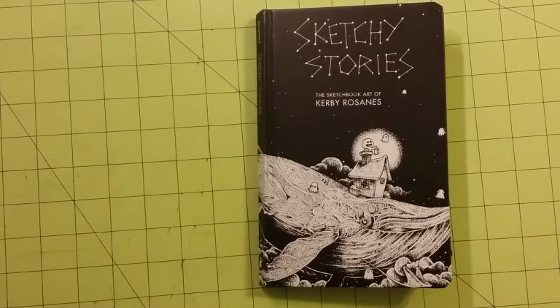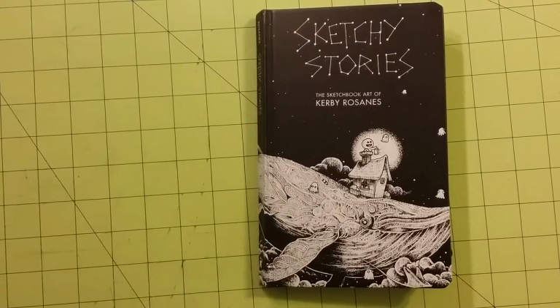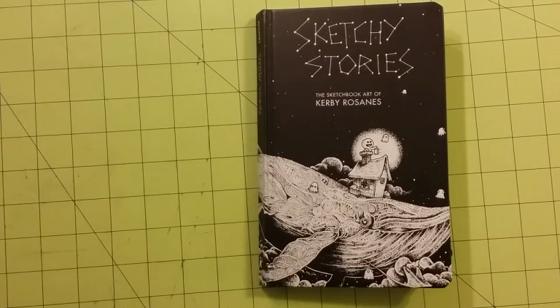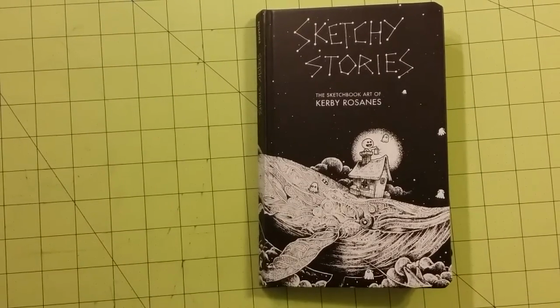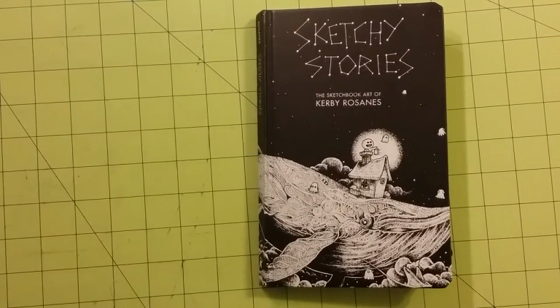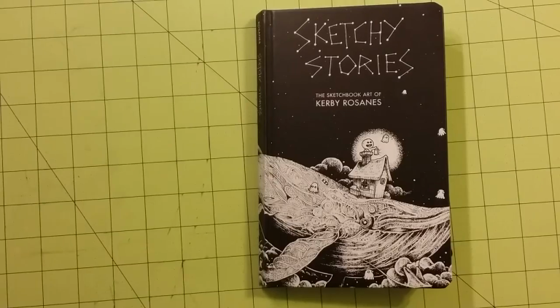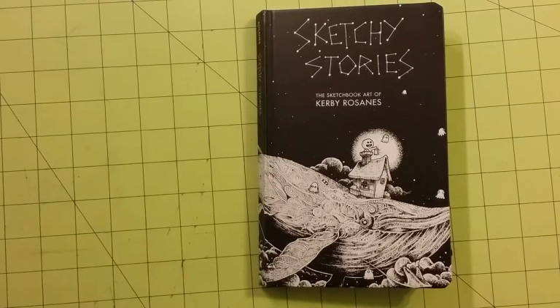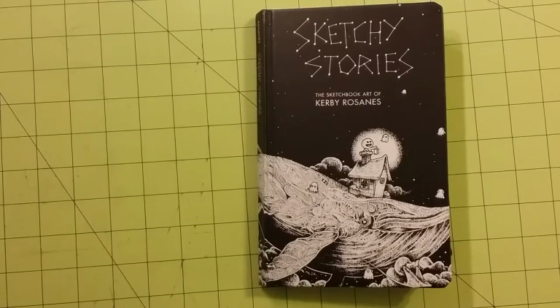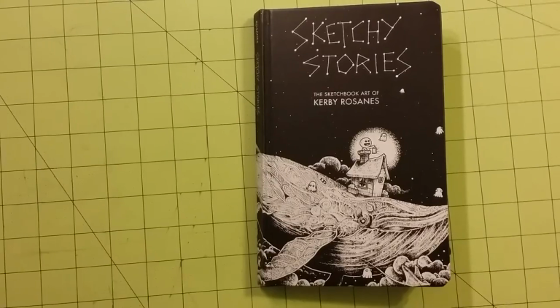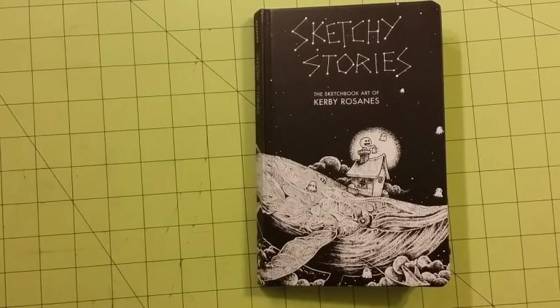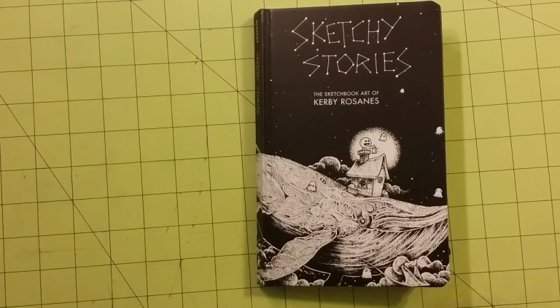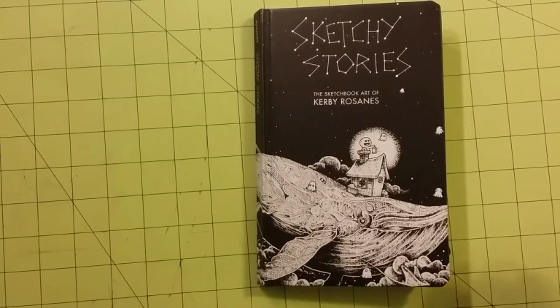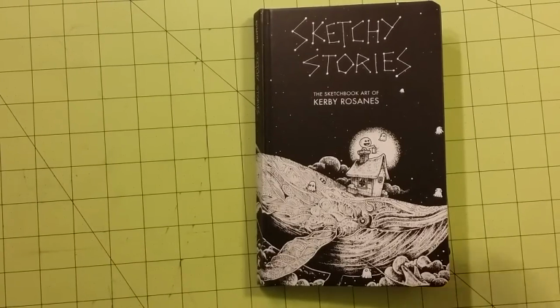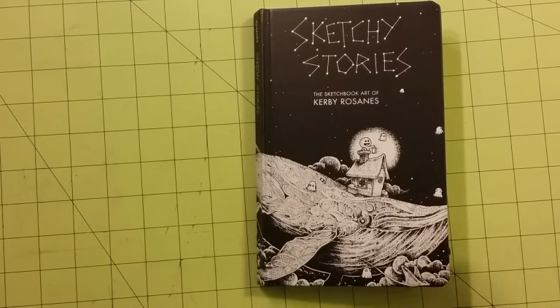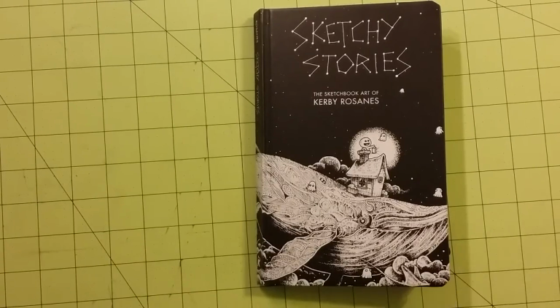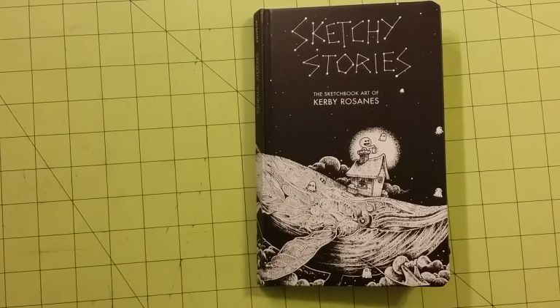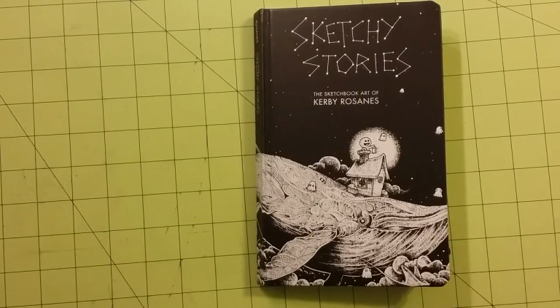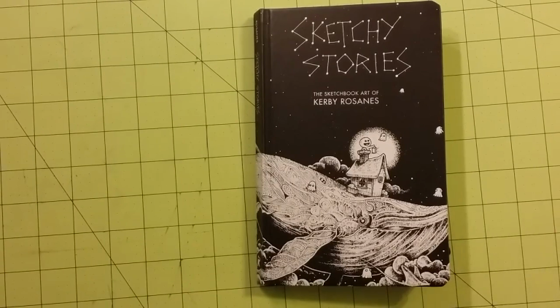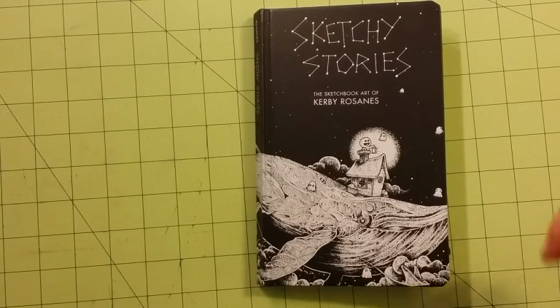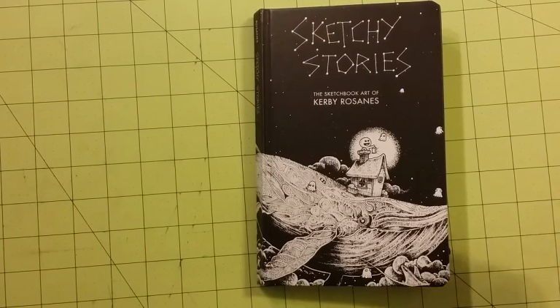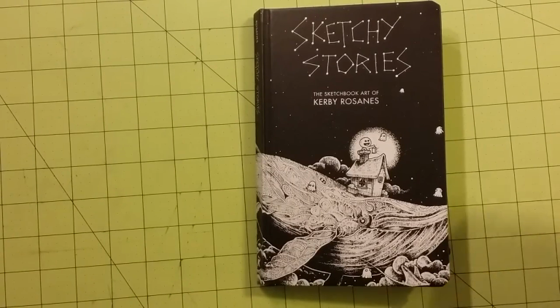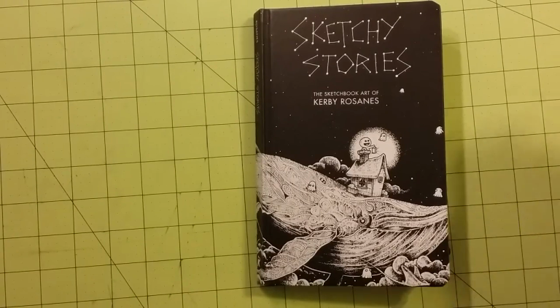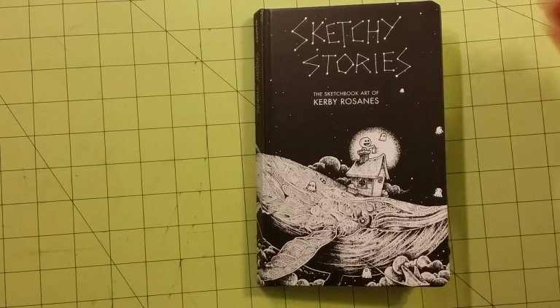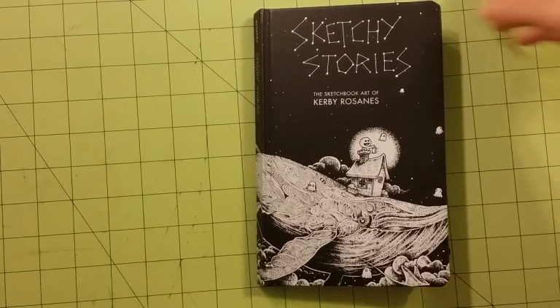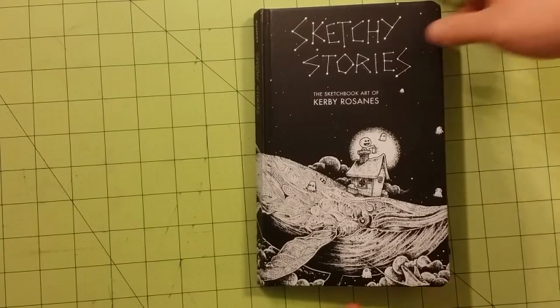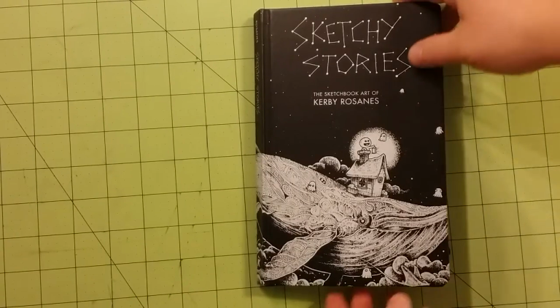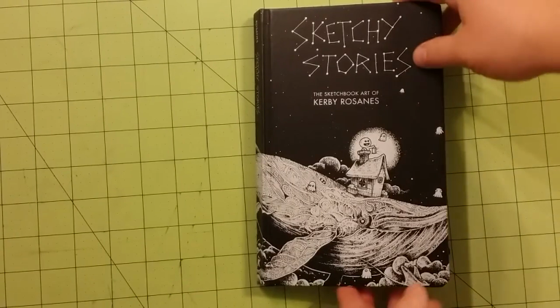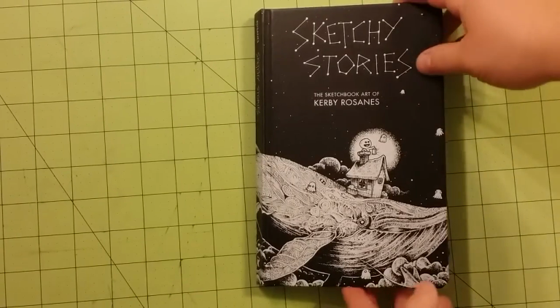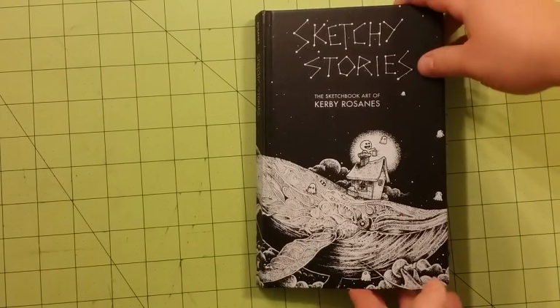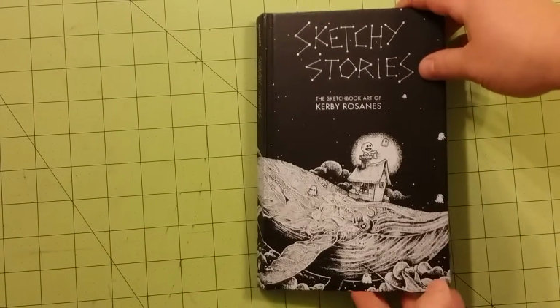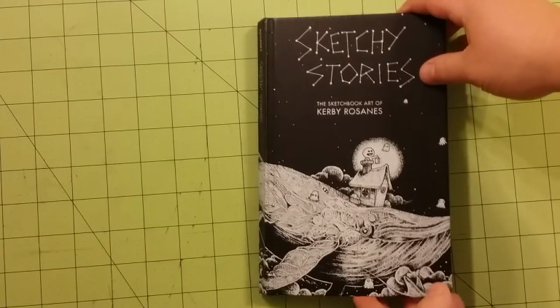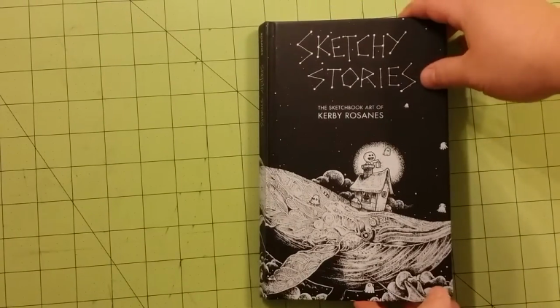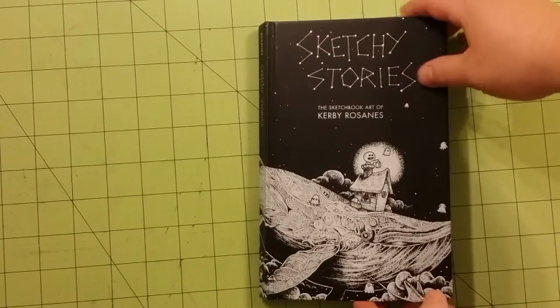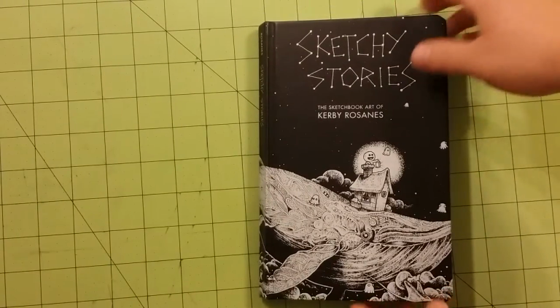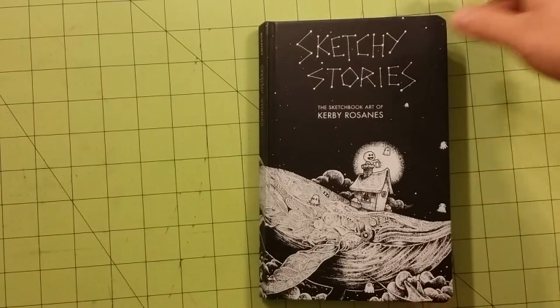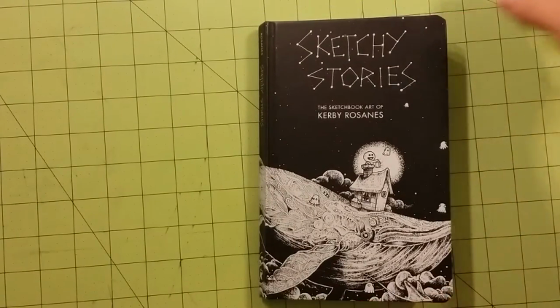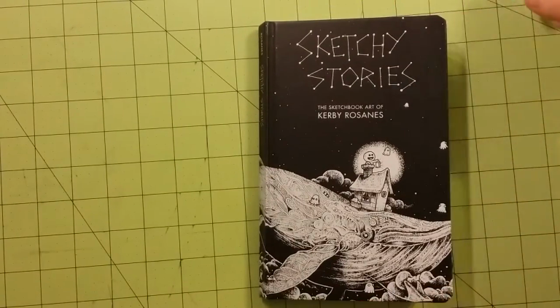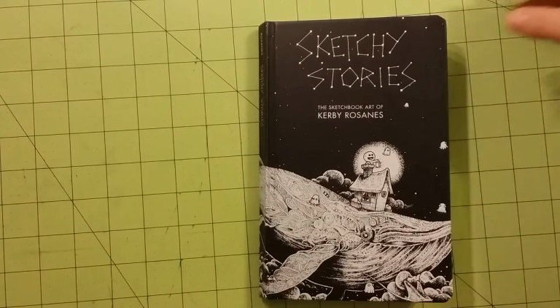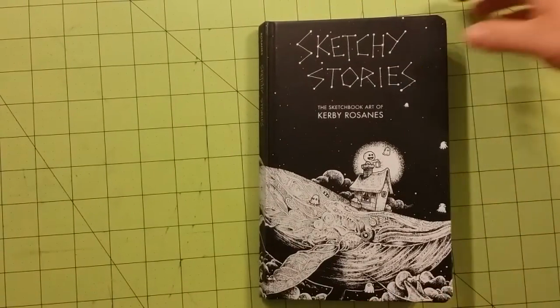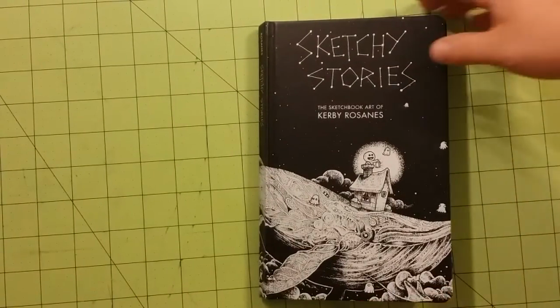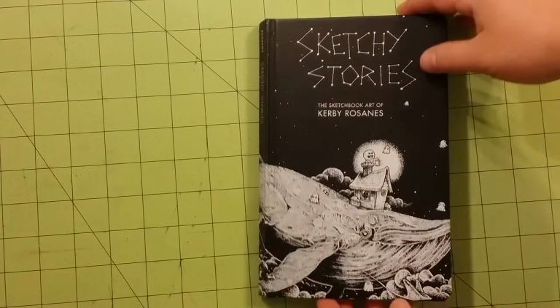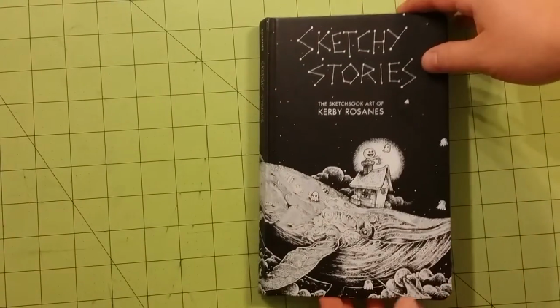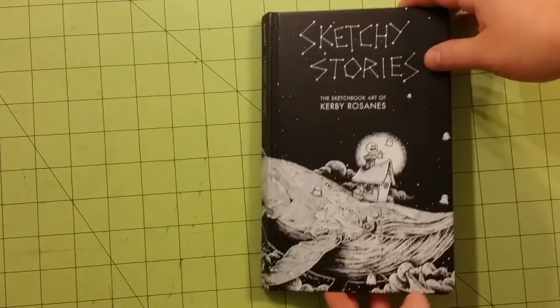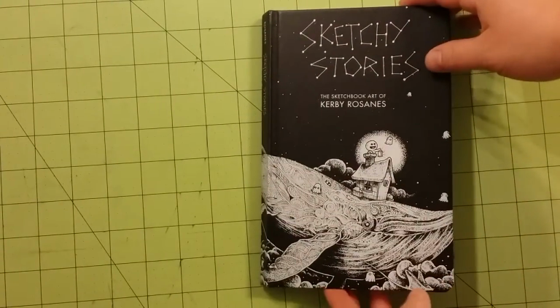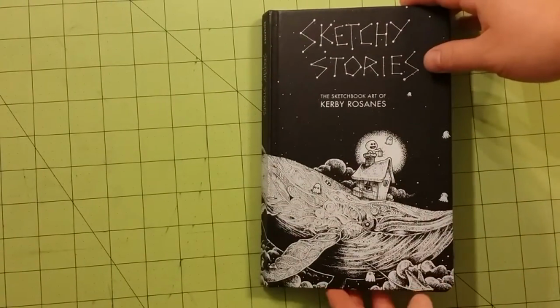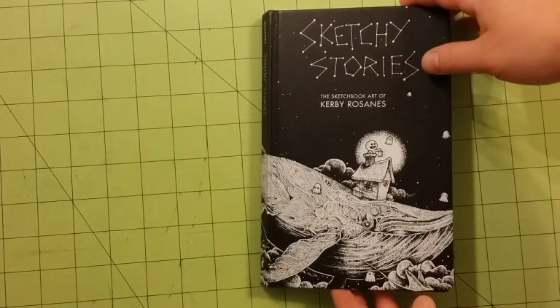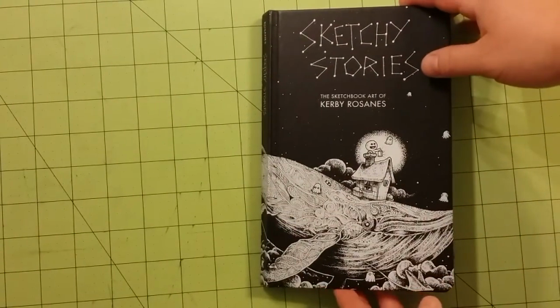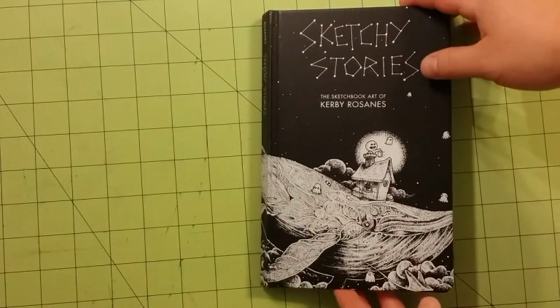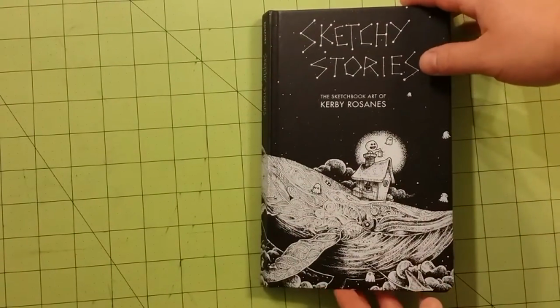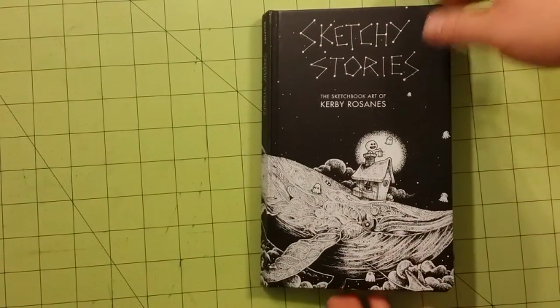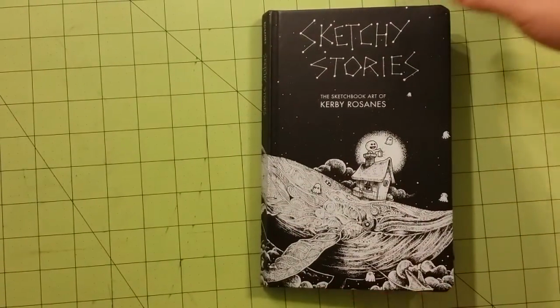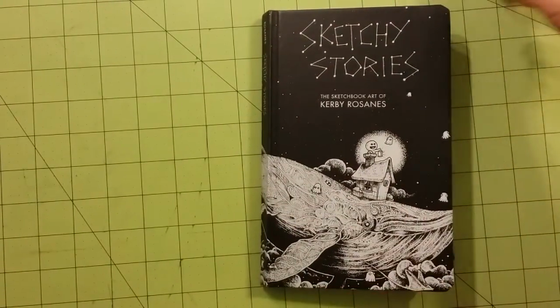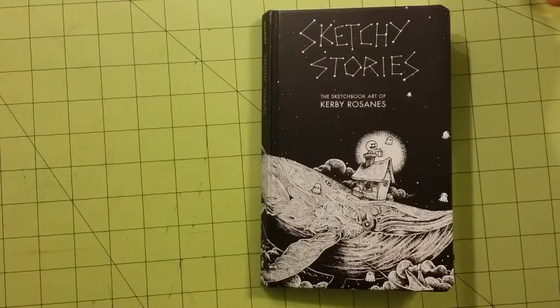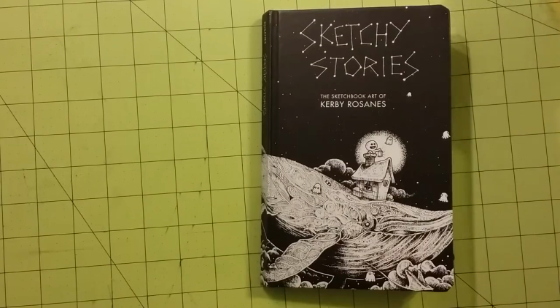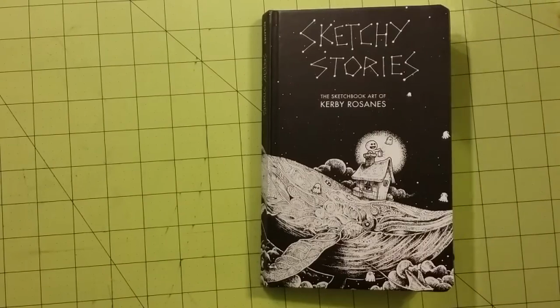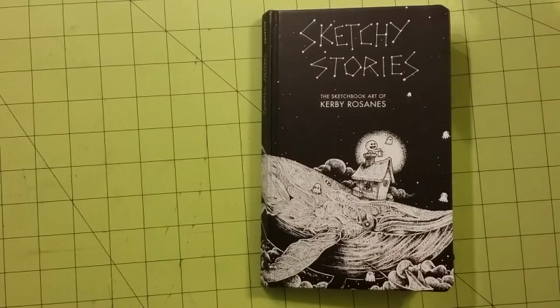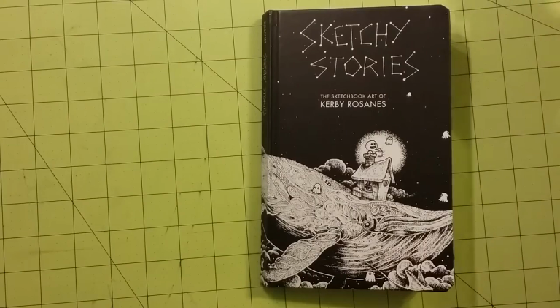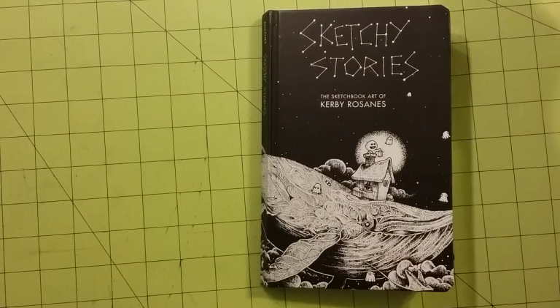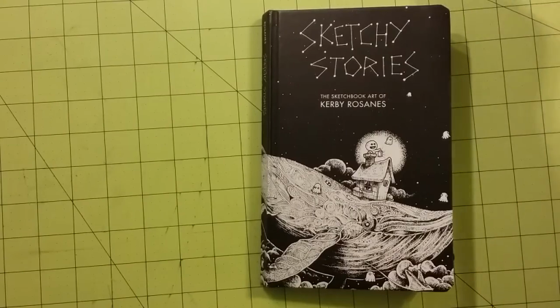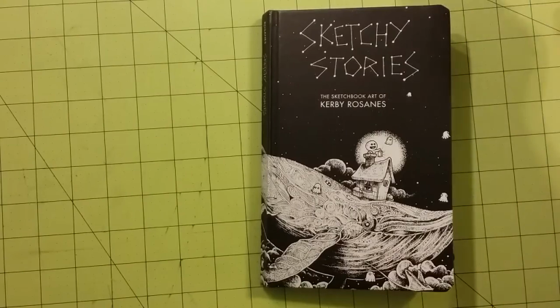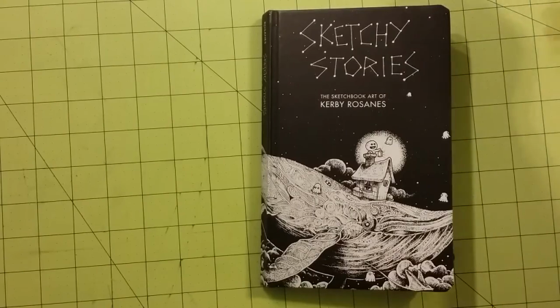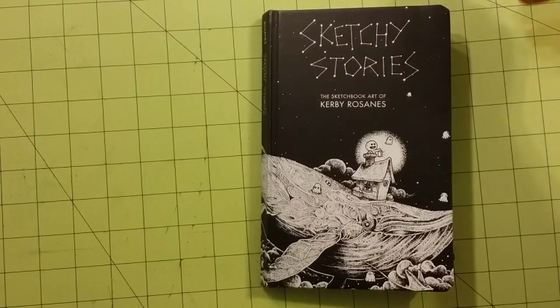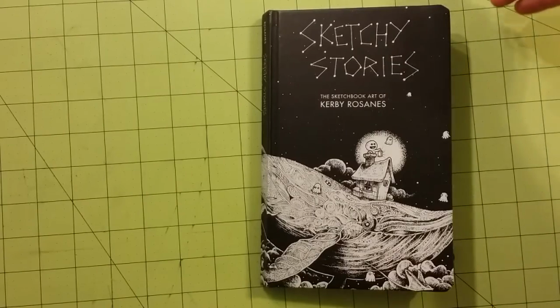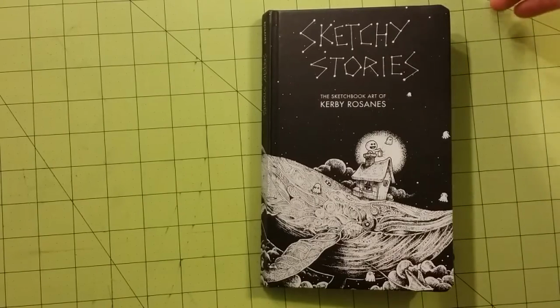My cat is about to get into the camera frame here, so I apologize for that.